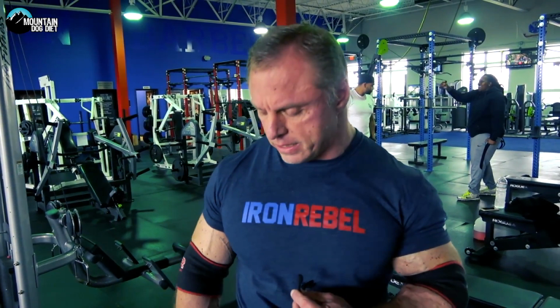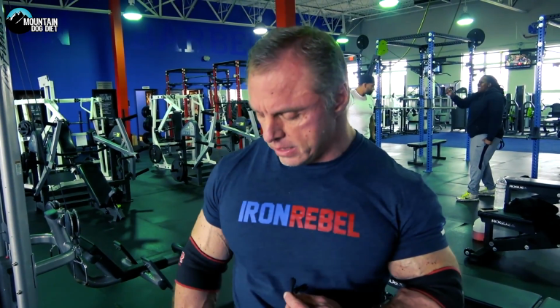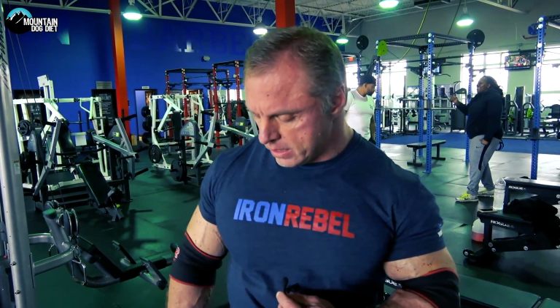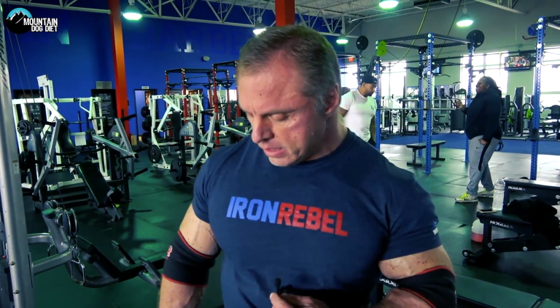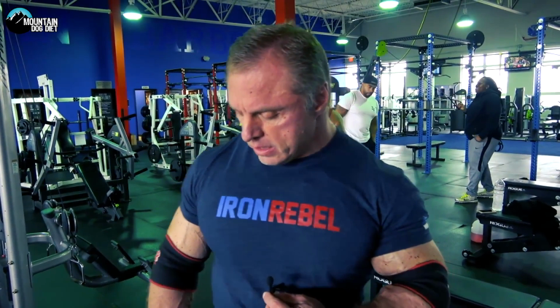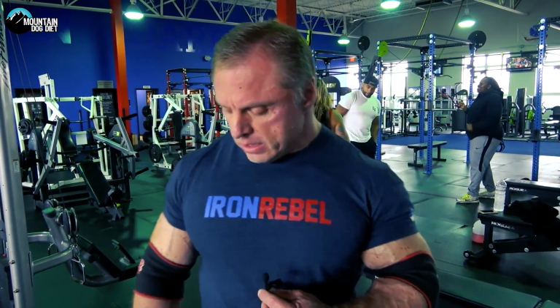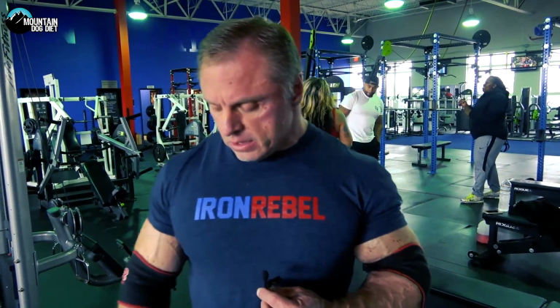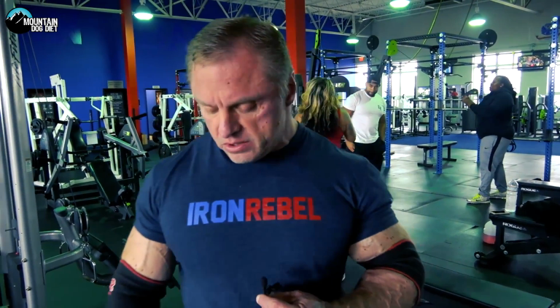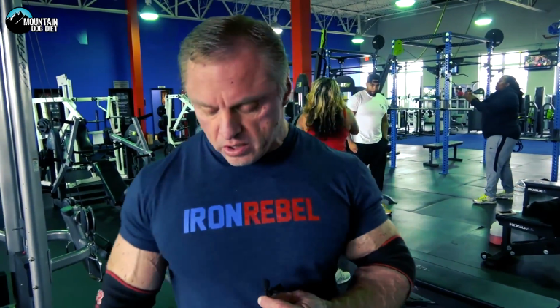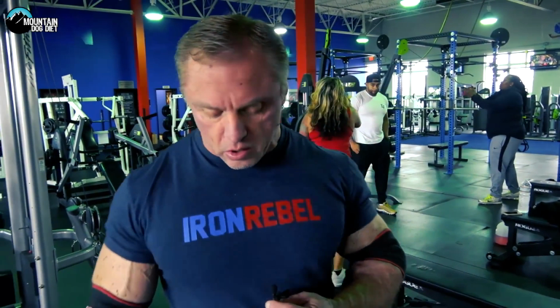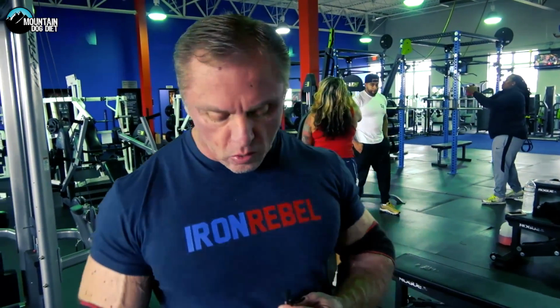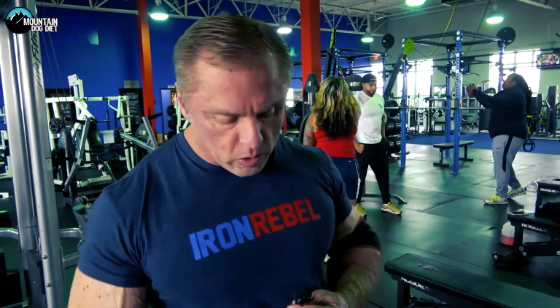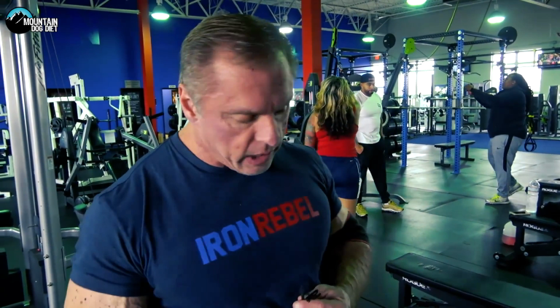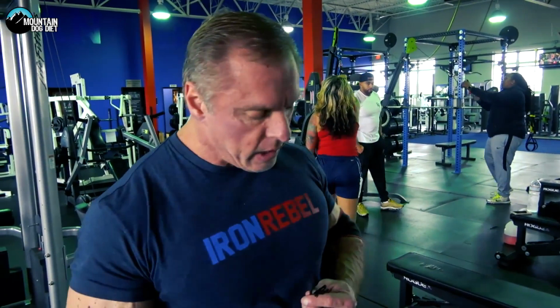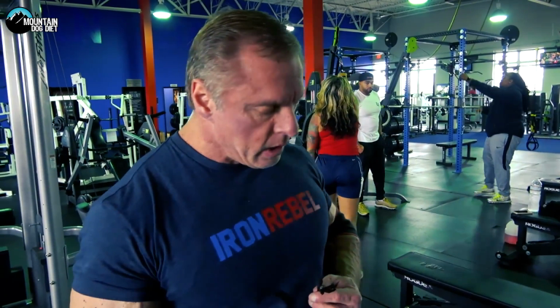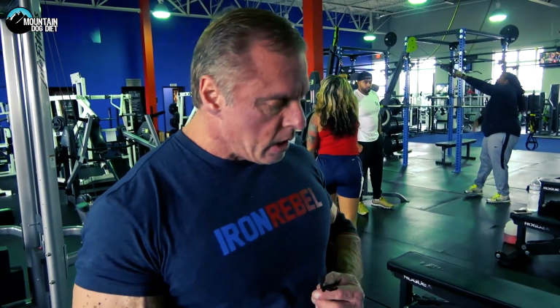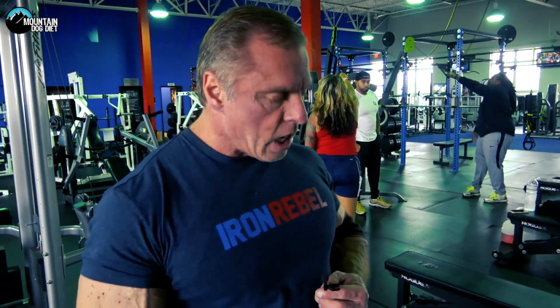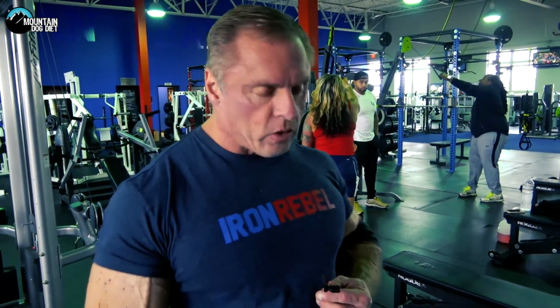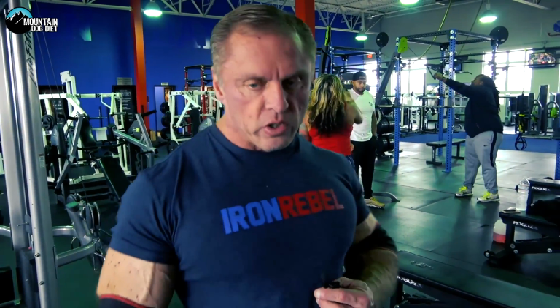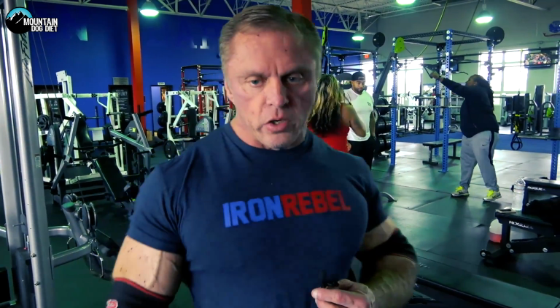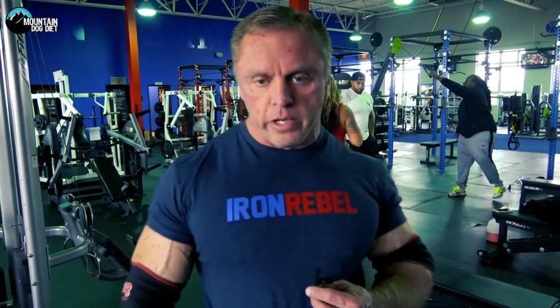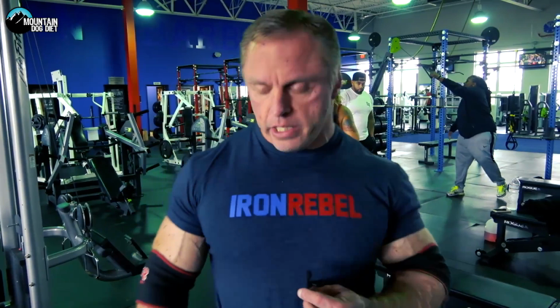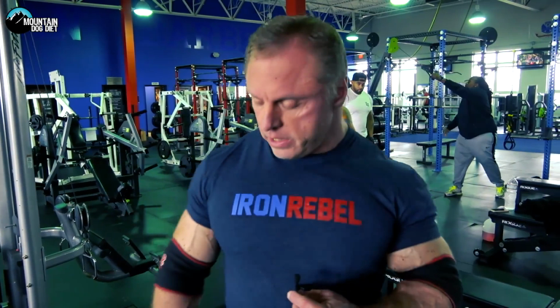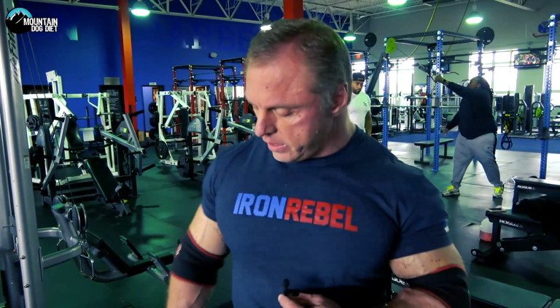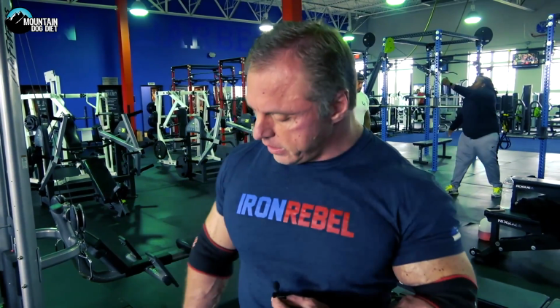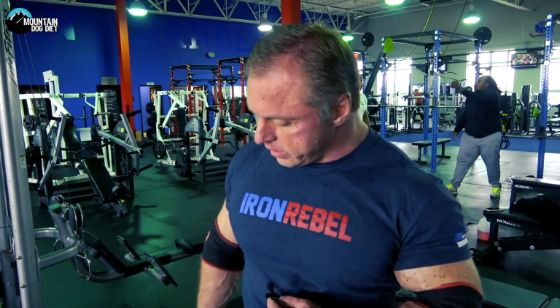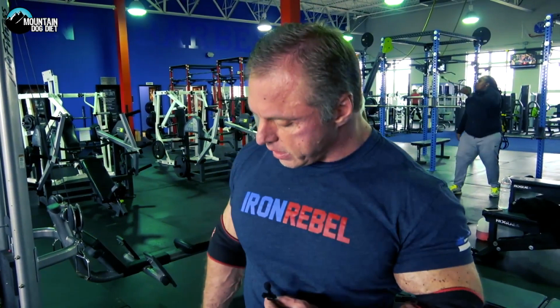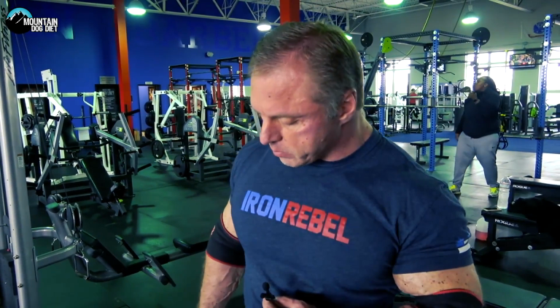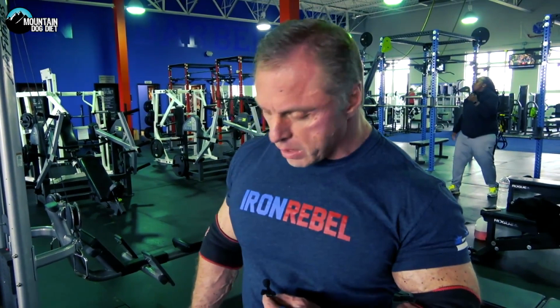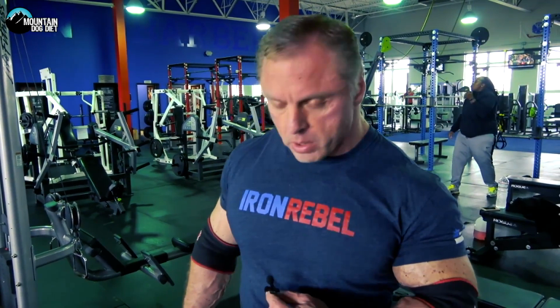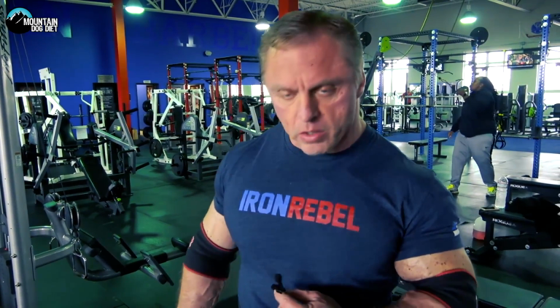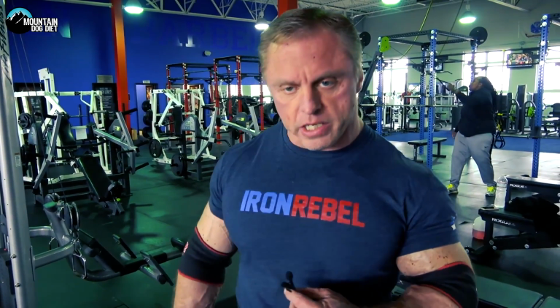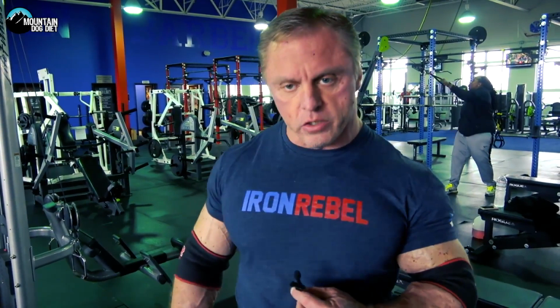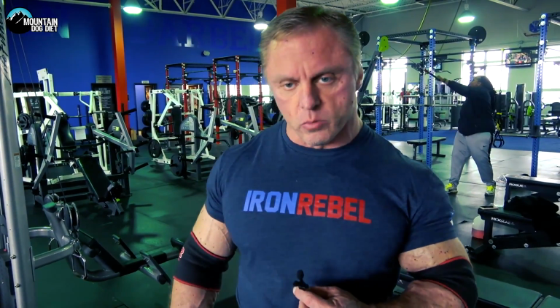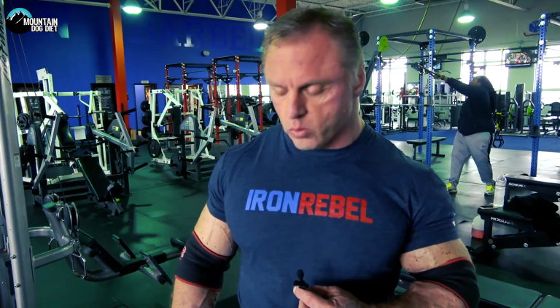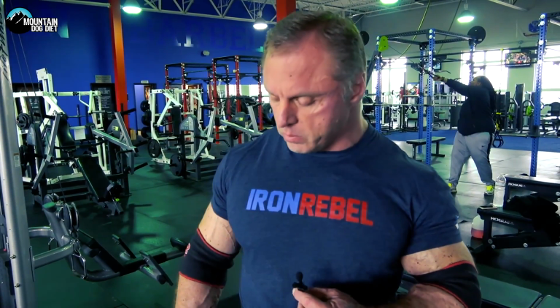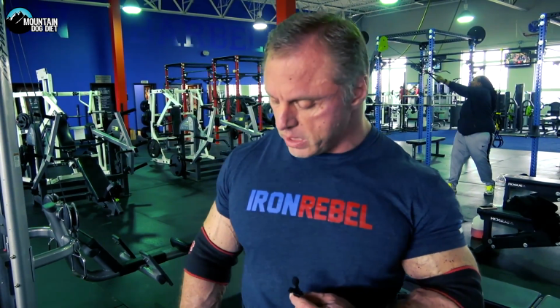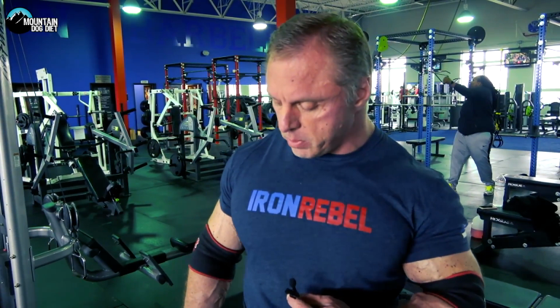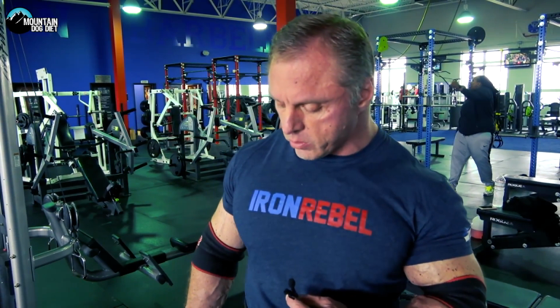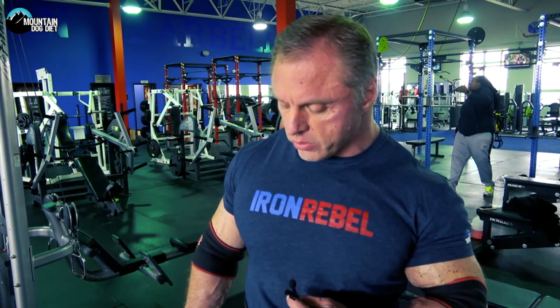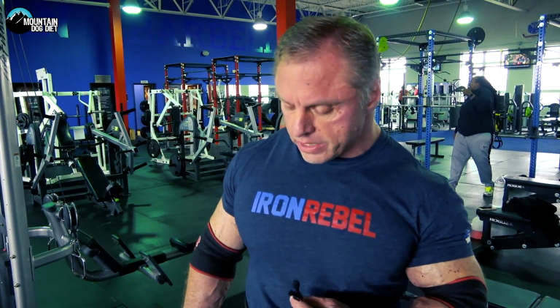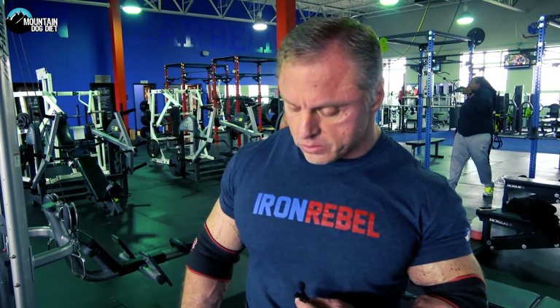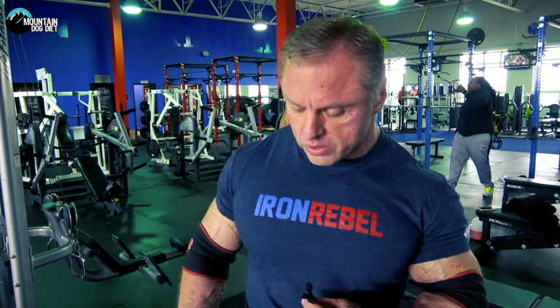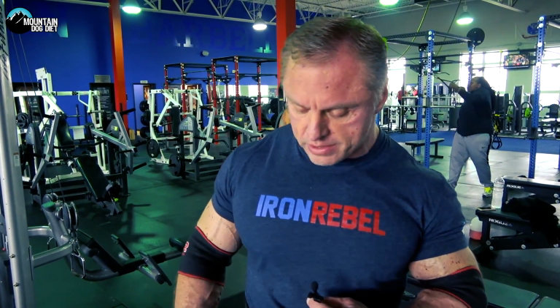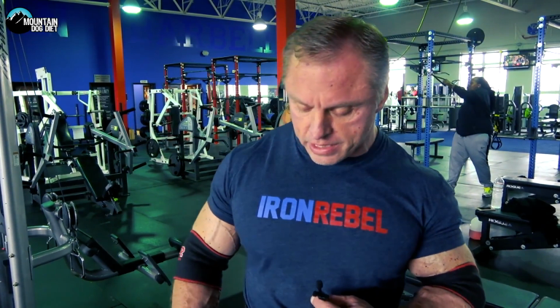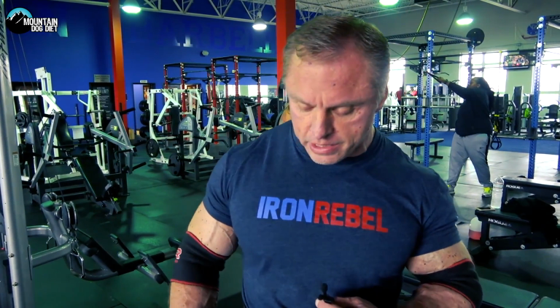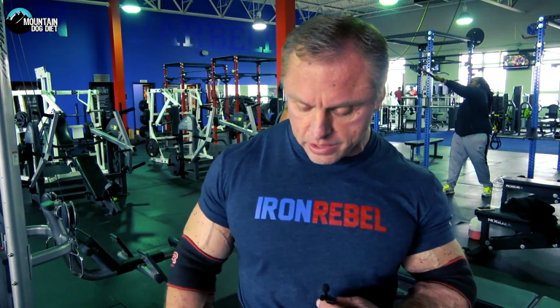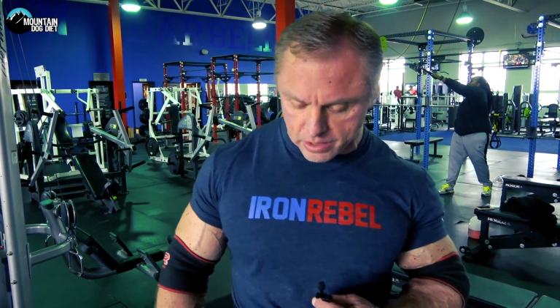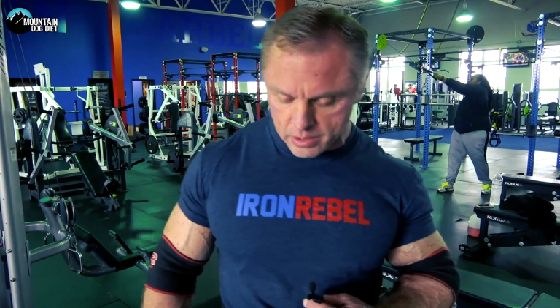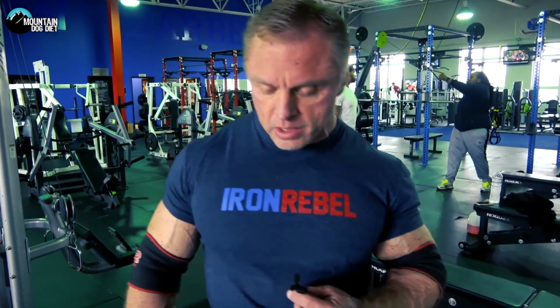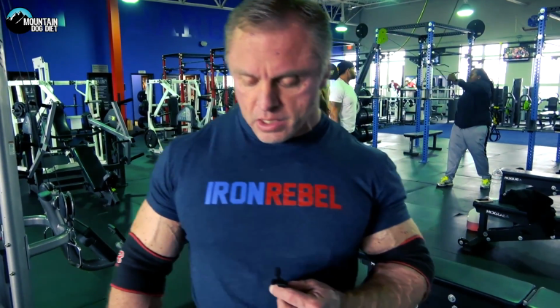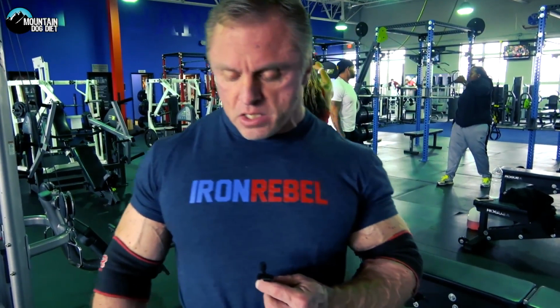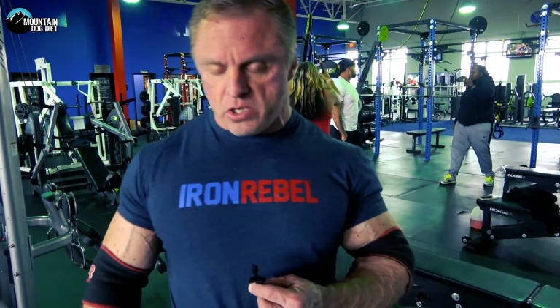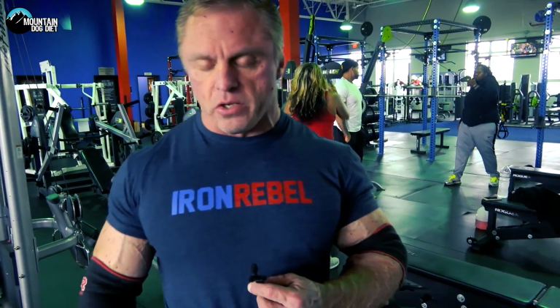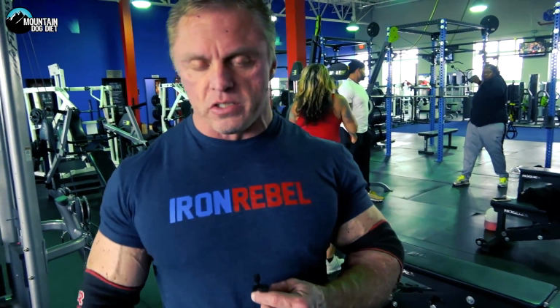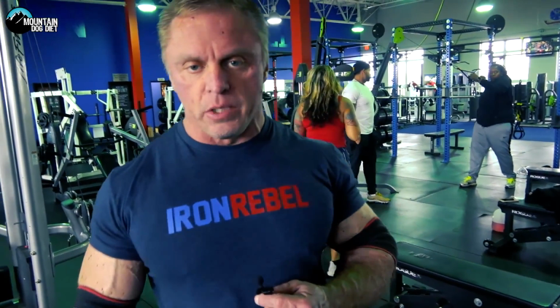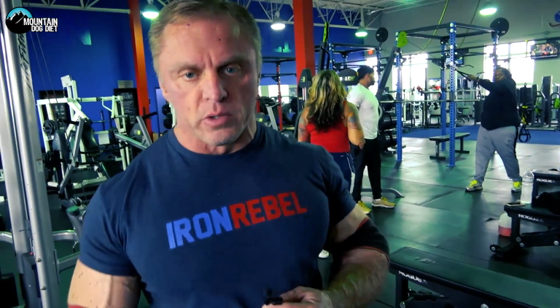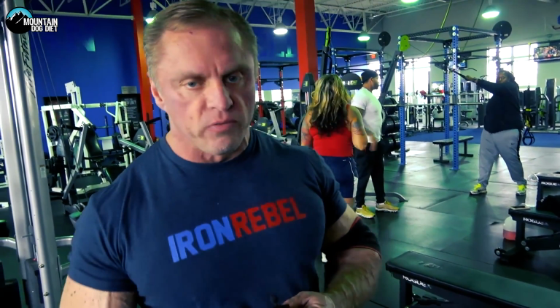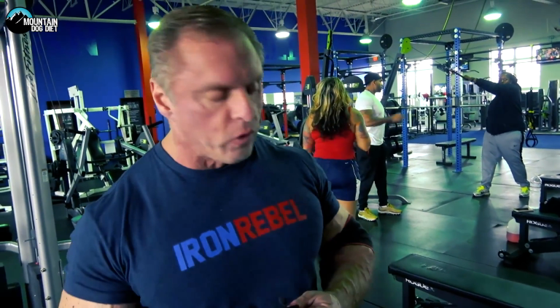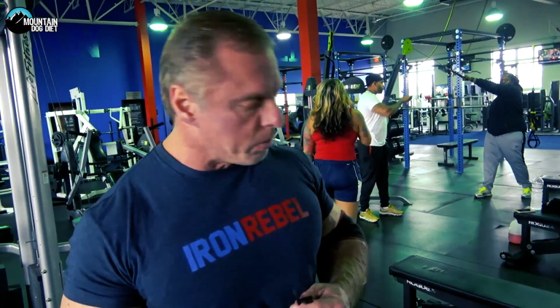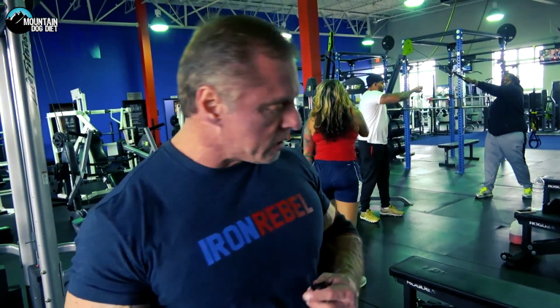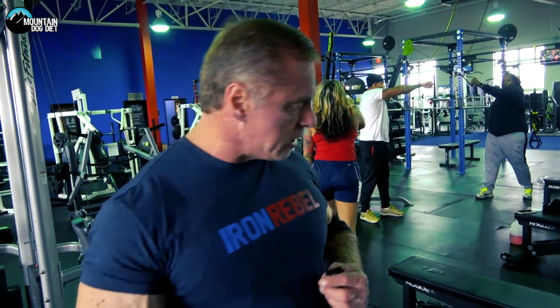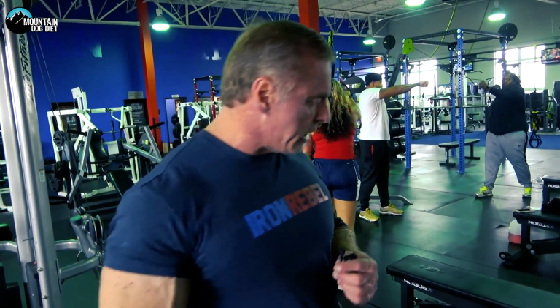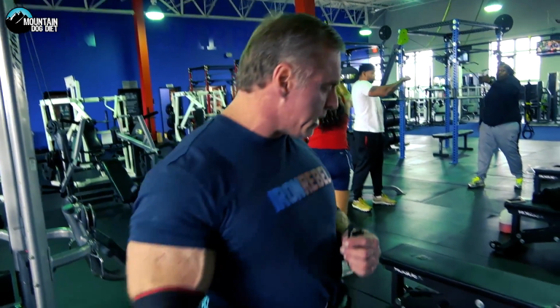I'm already good and warmed up, so I'm going to go ahead and do a set here so you can see what the form looks like.